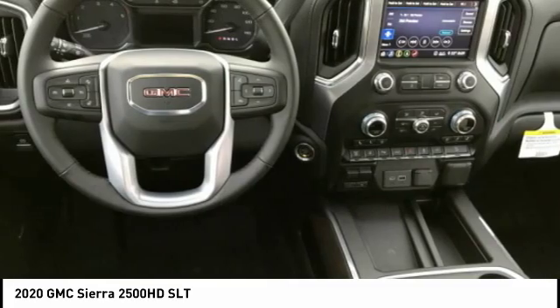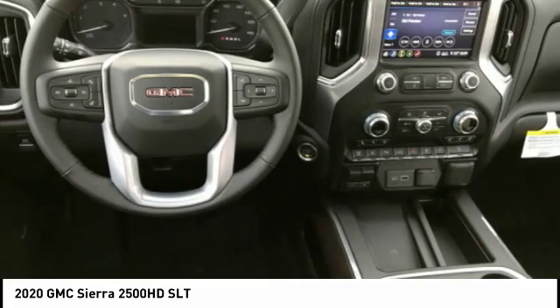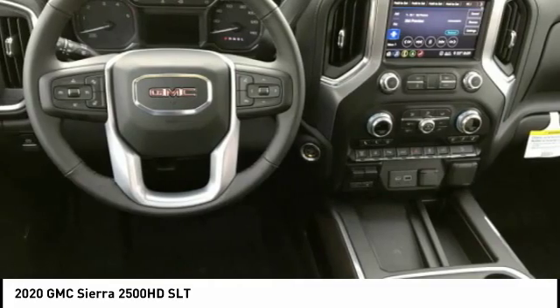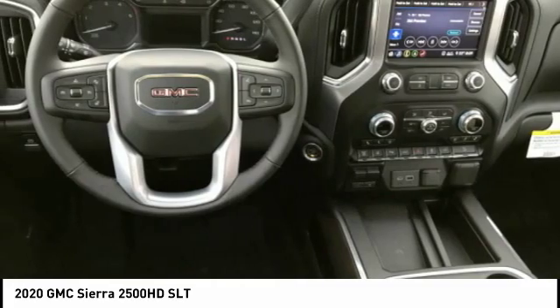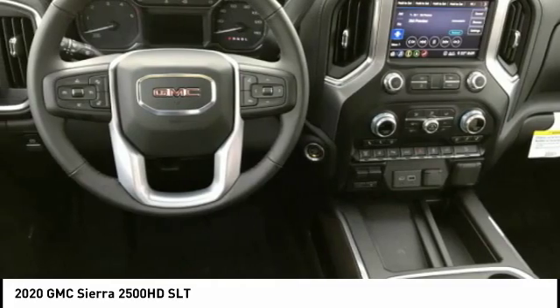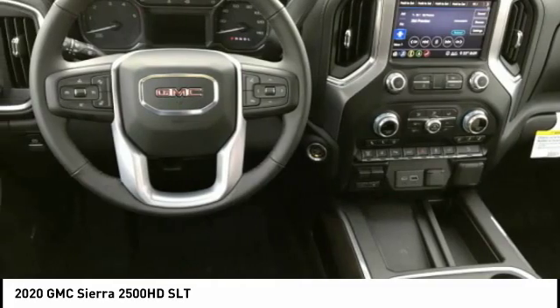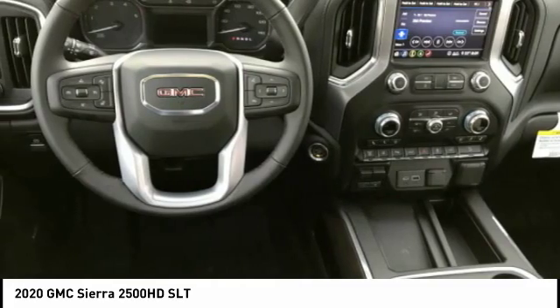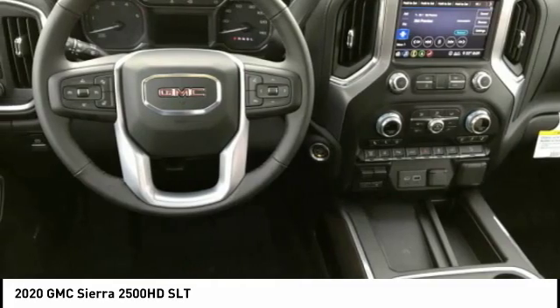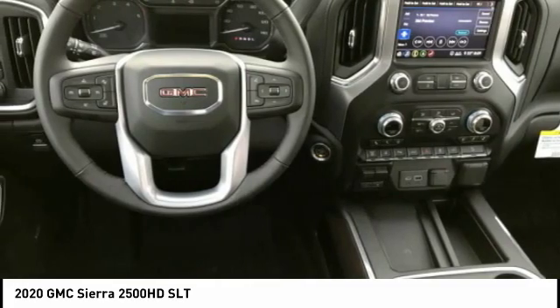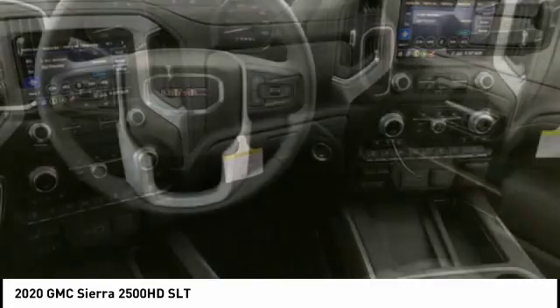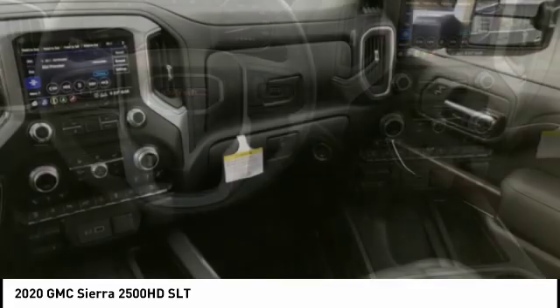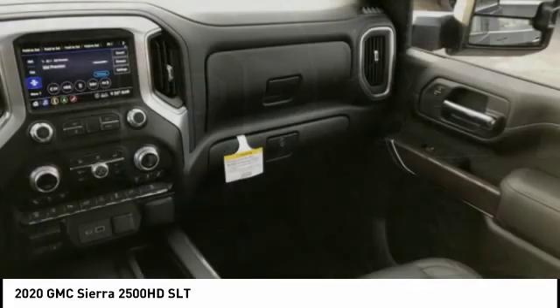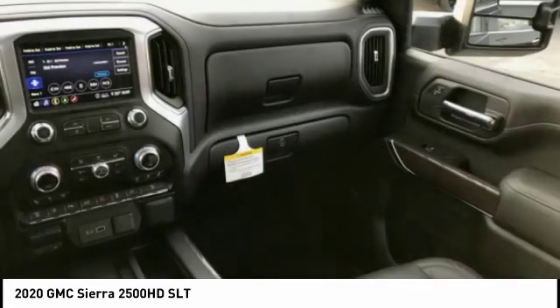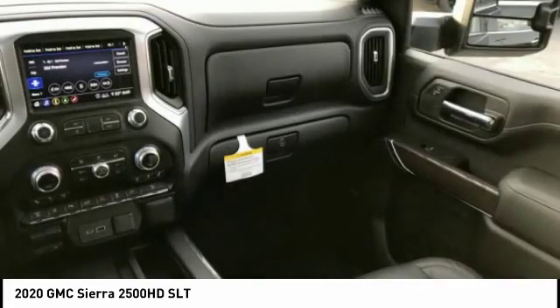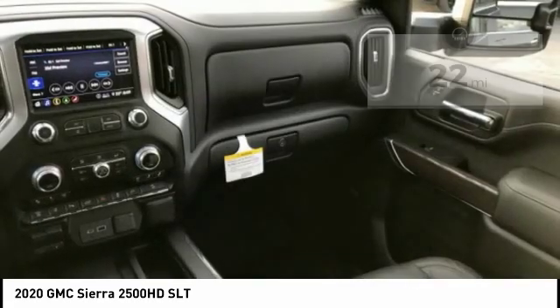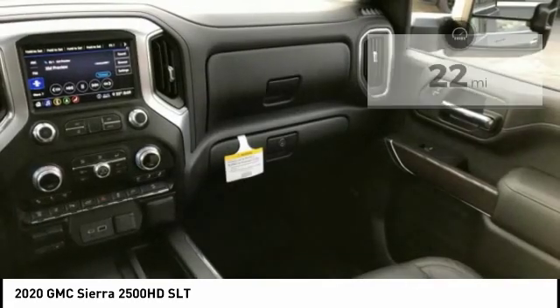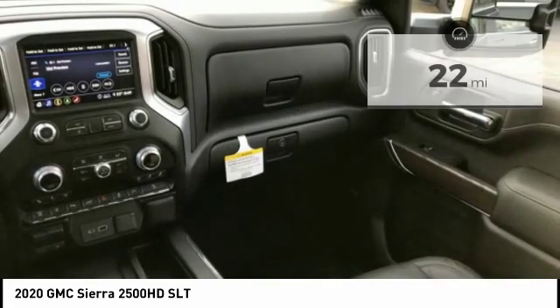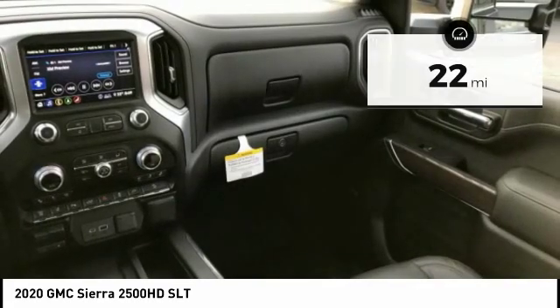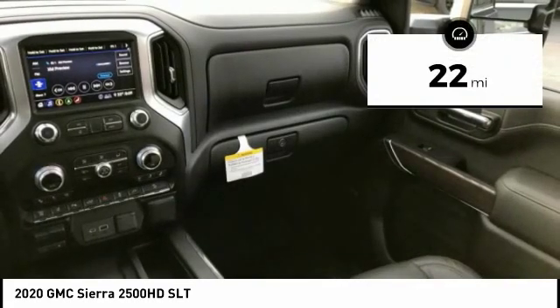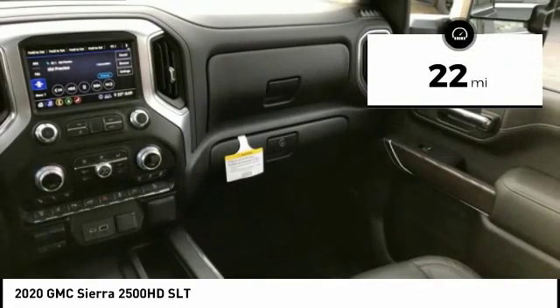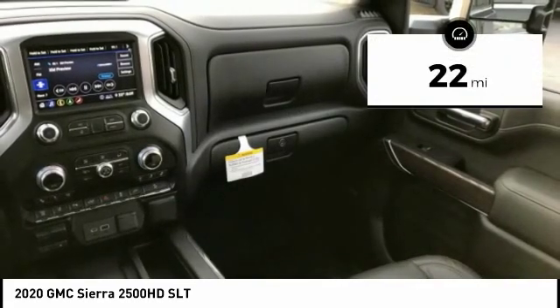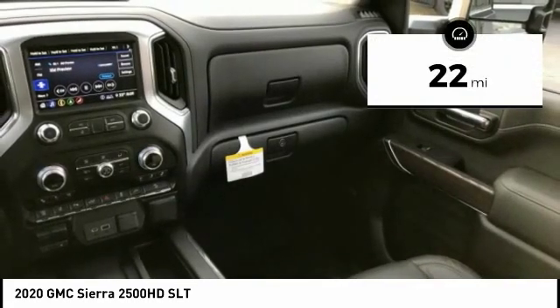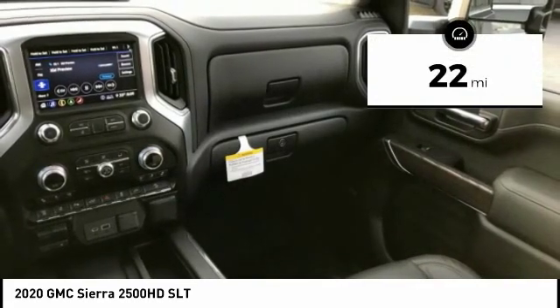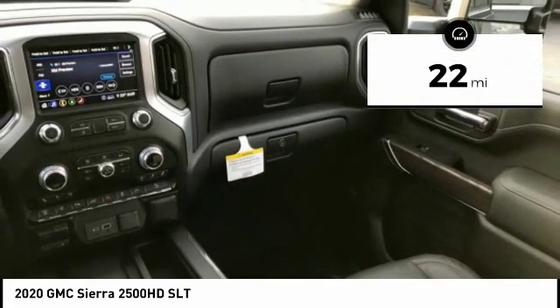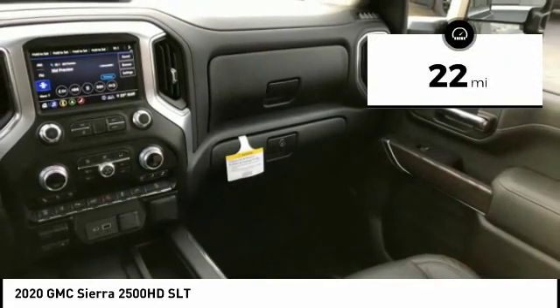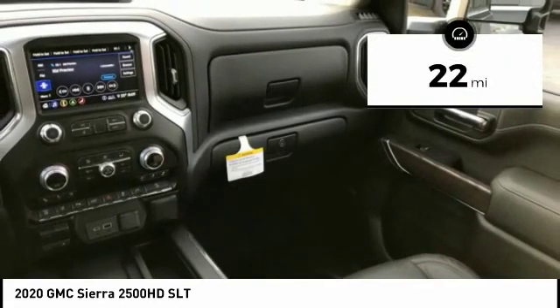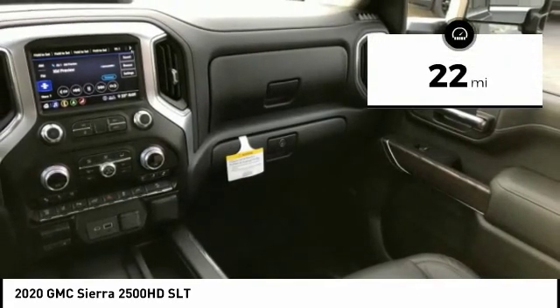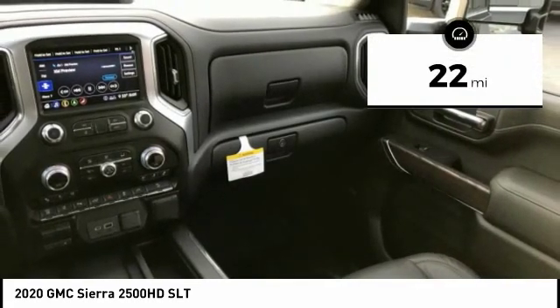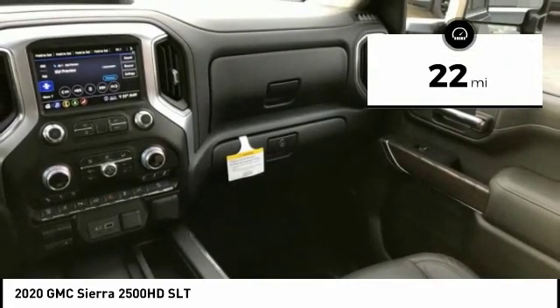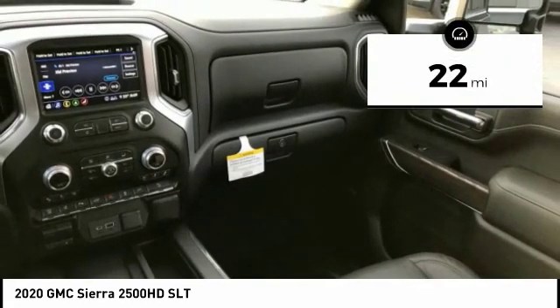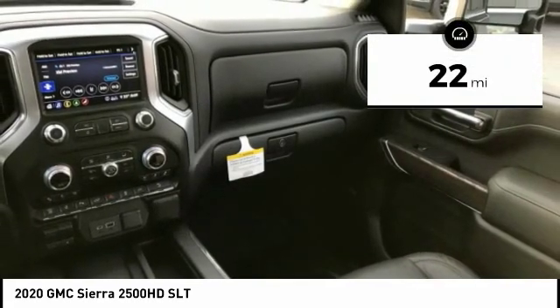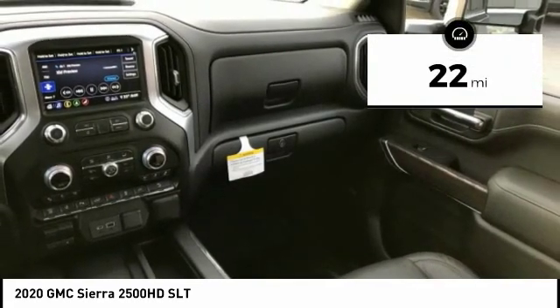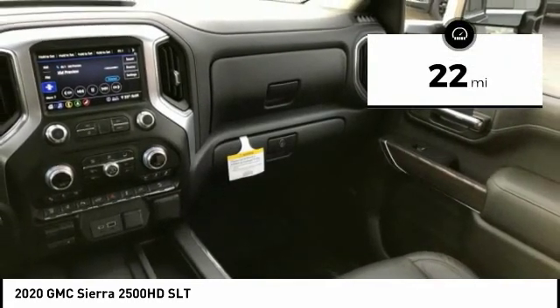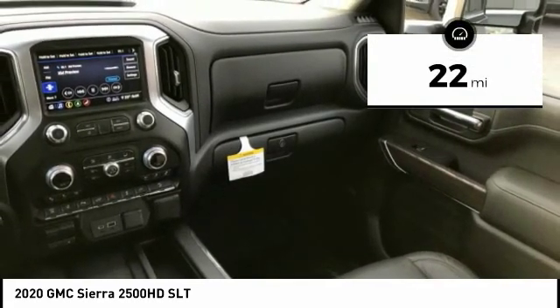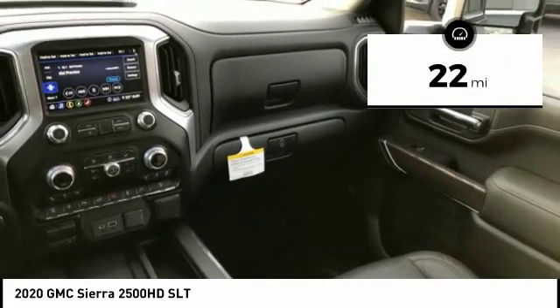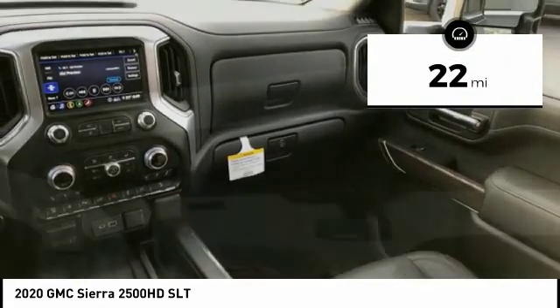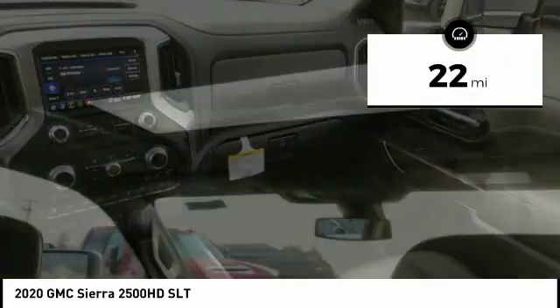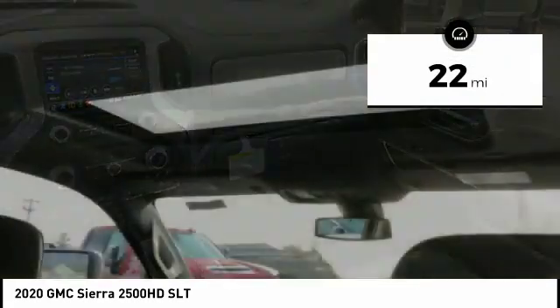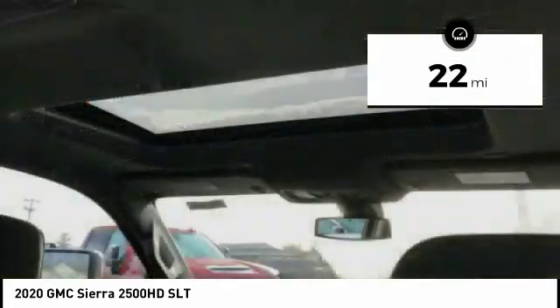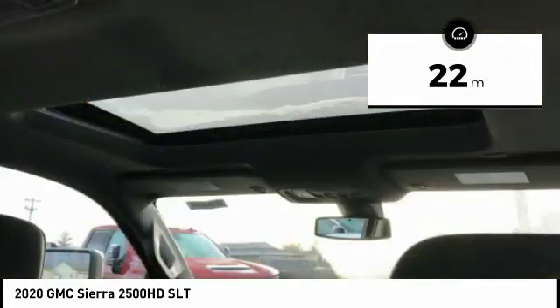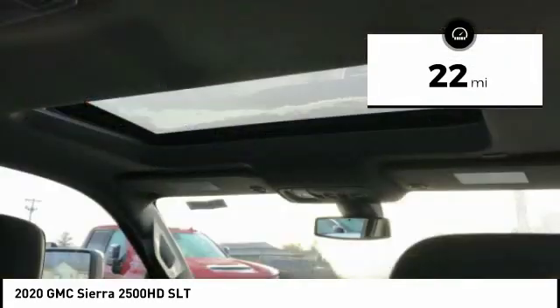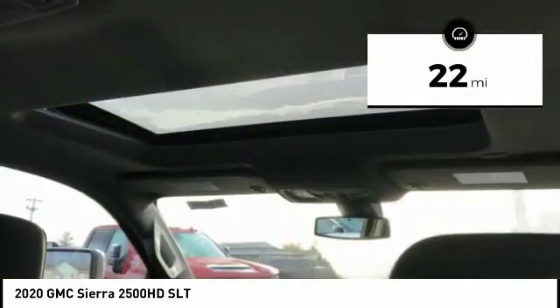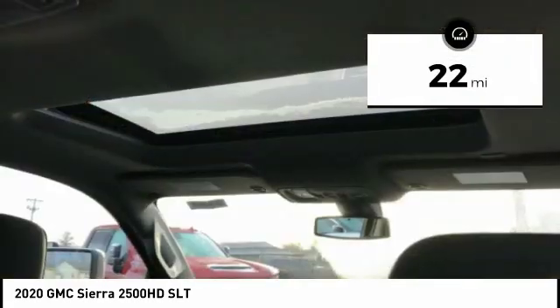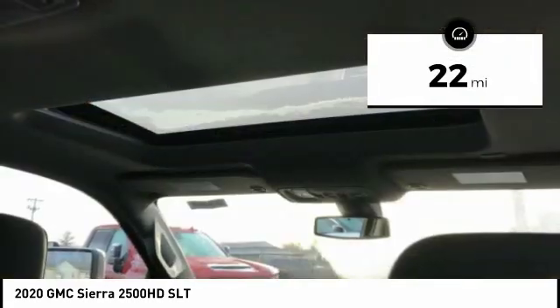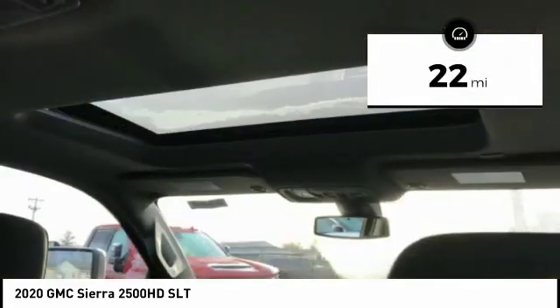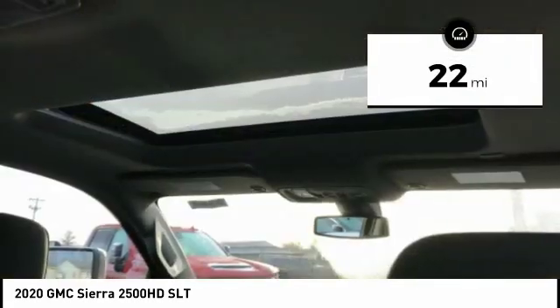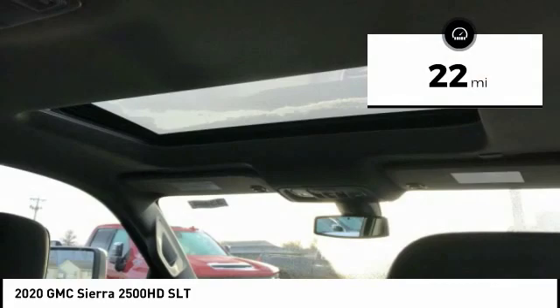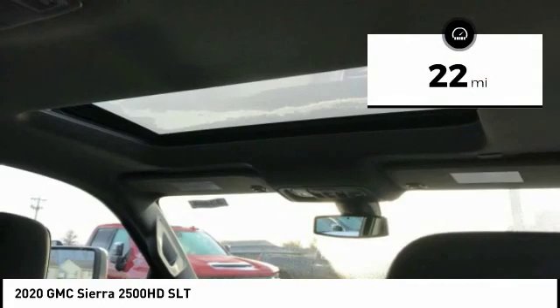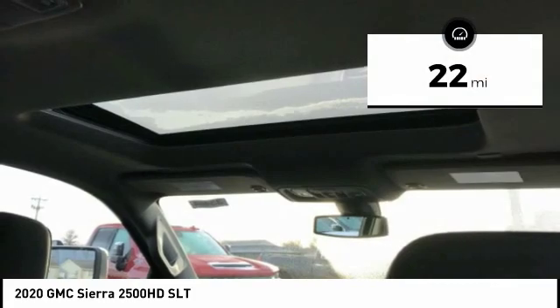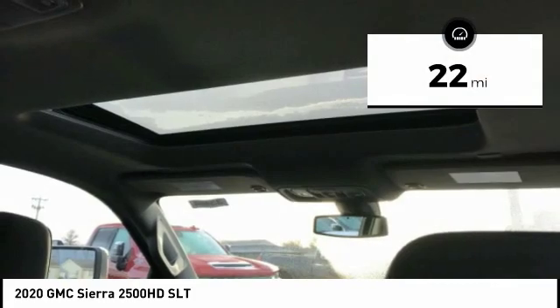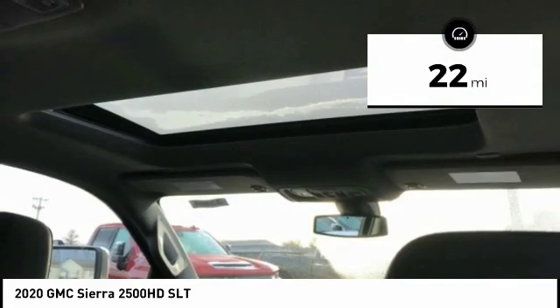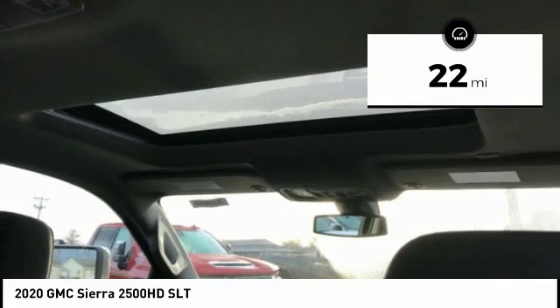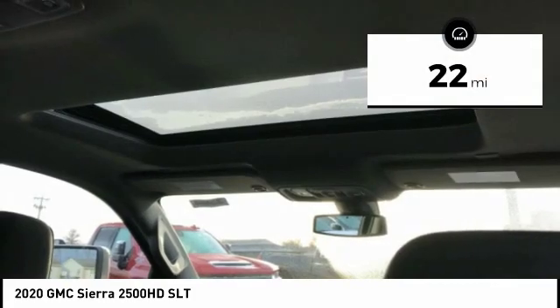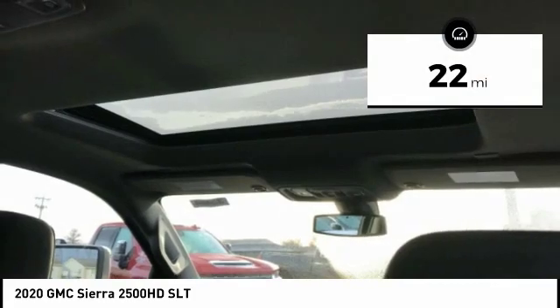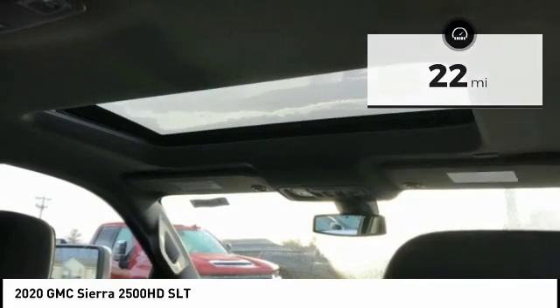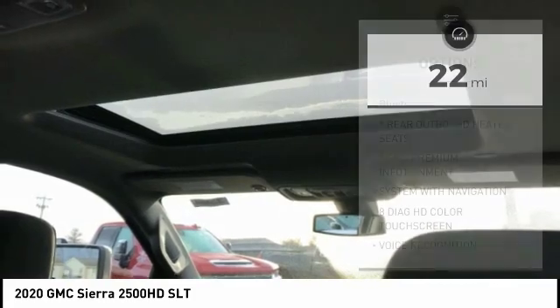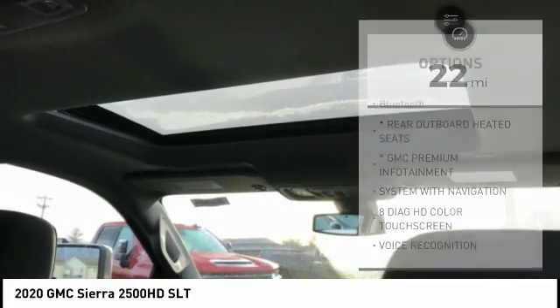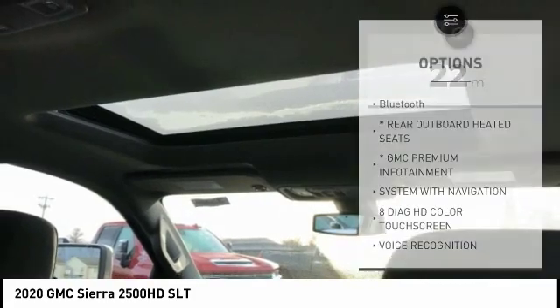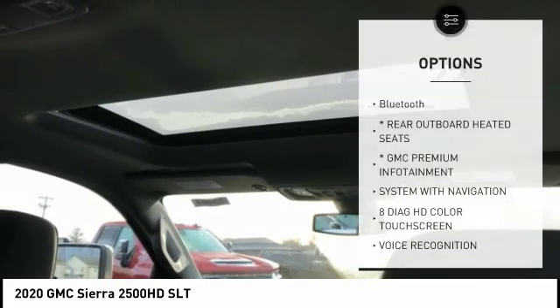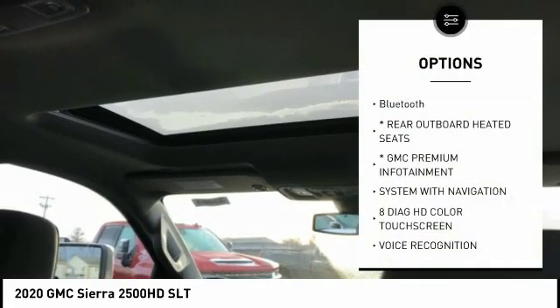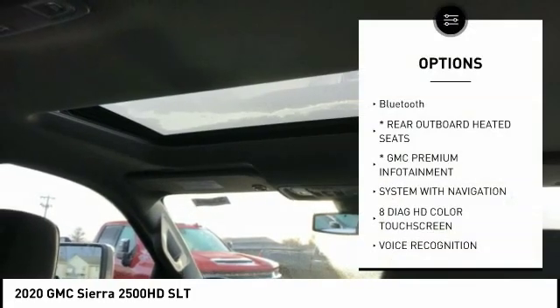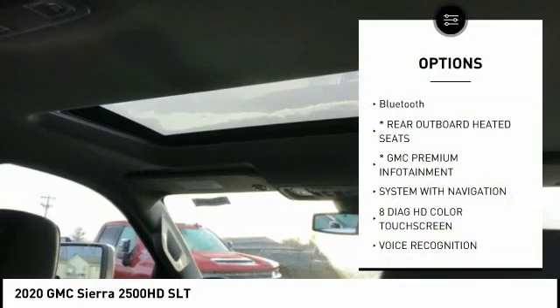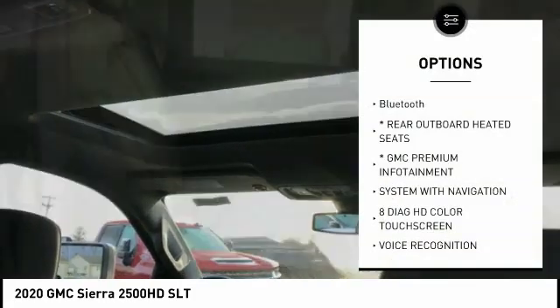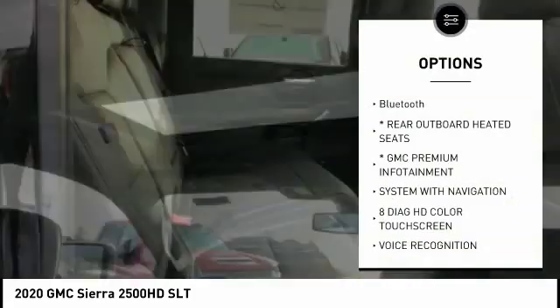No worries here. This vehicle has less than 100 miles. Here are some of this vehicle's great options: Bluetooth.